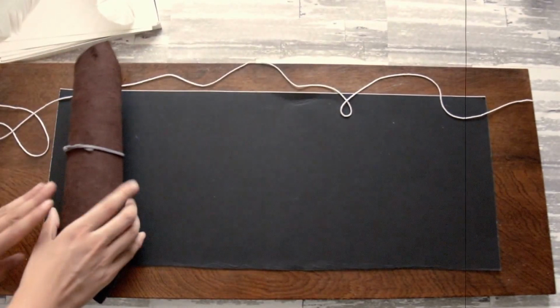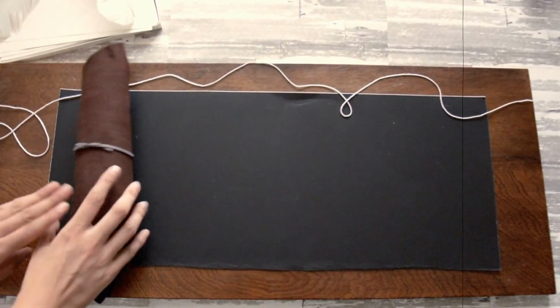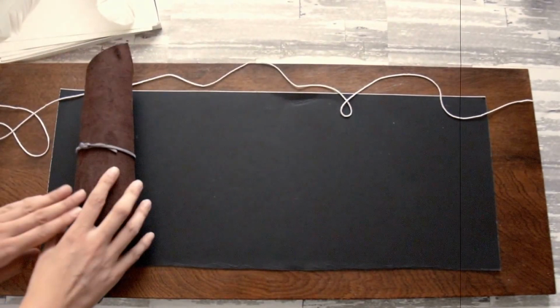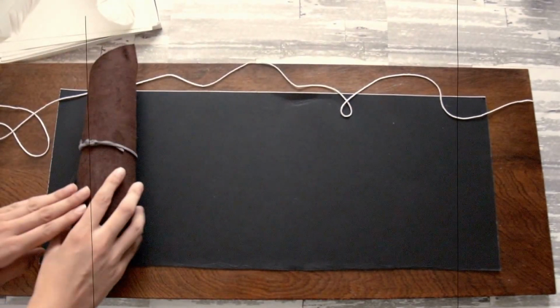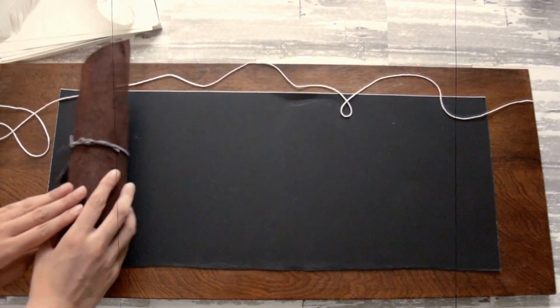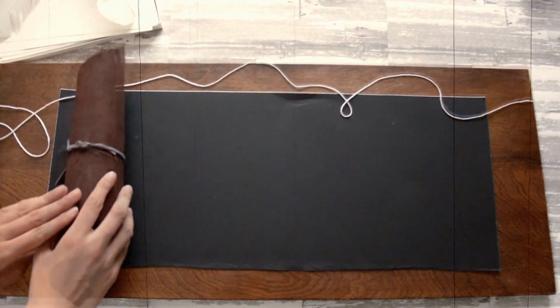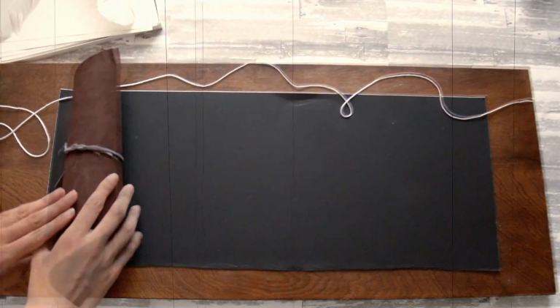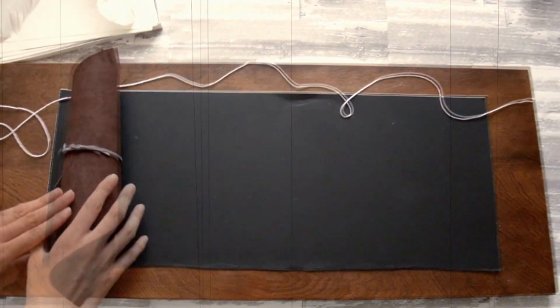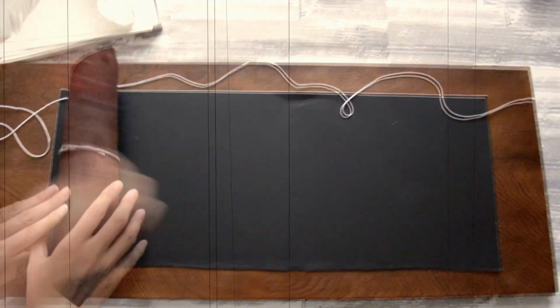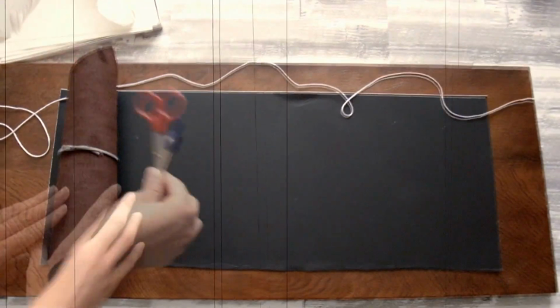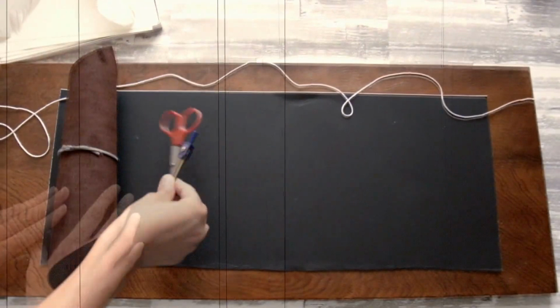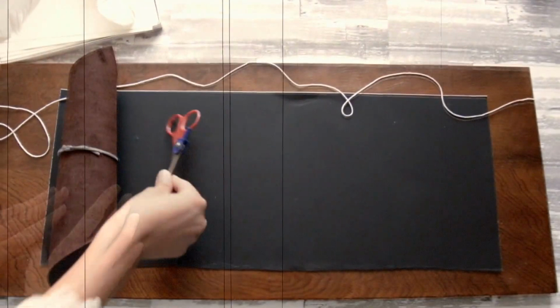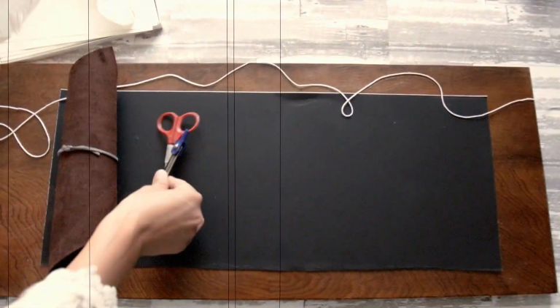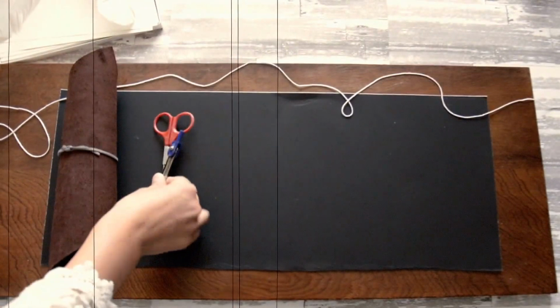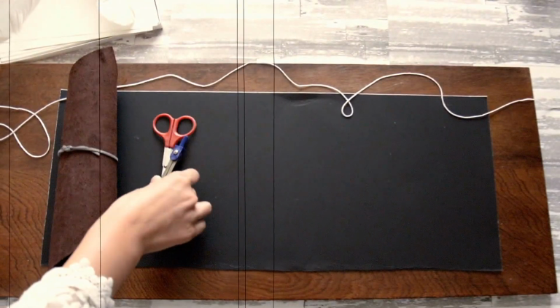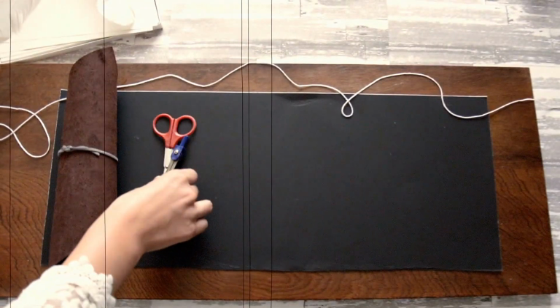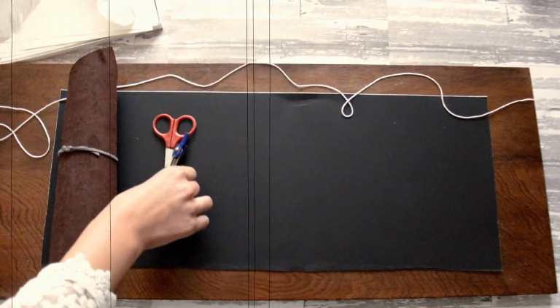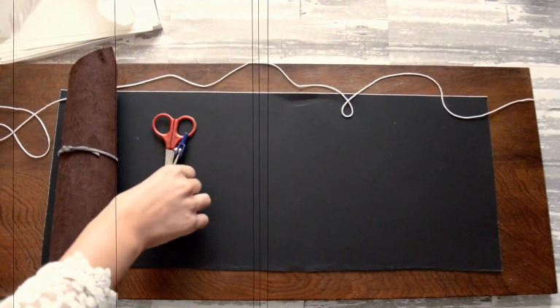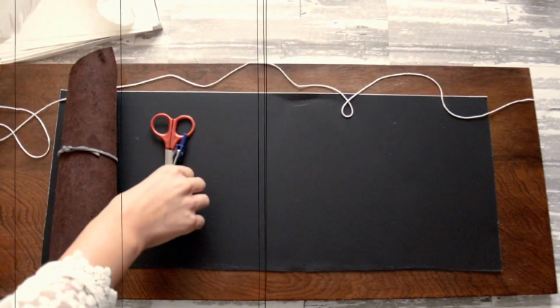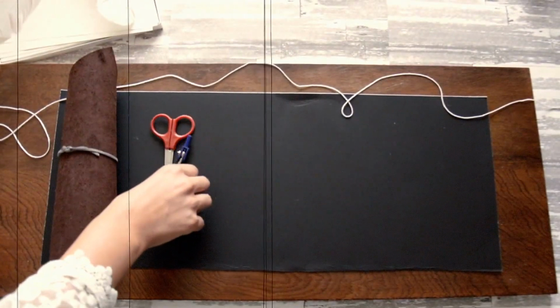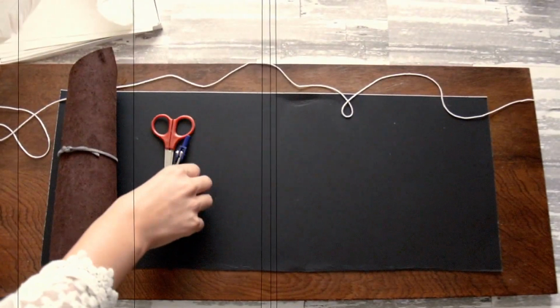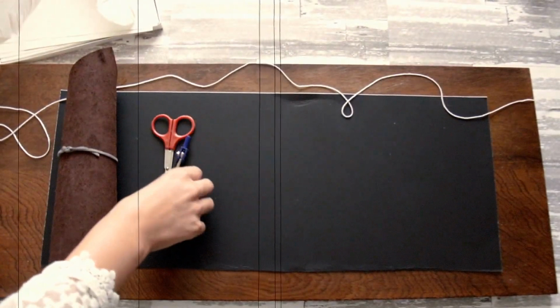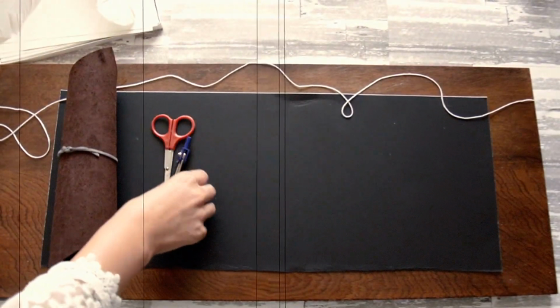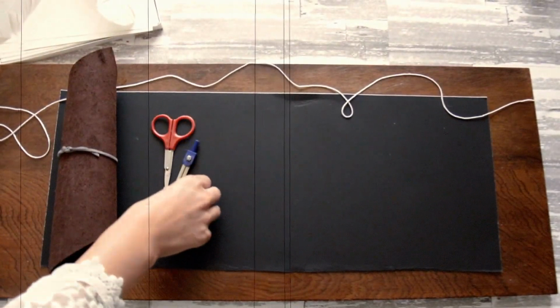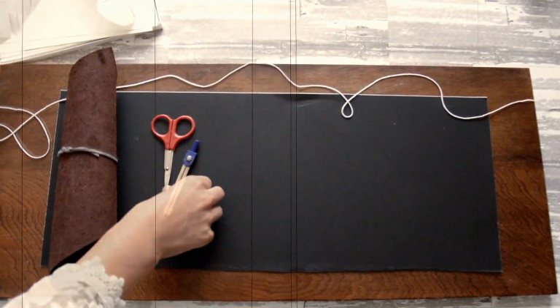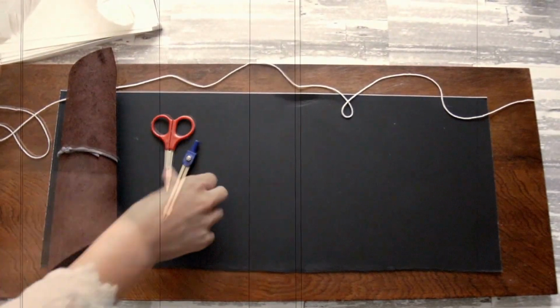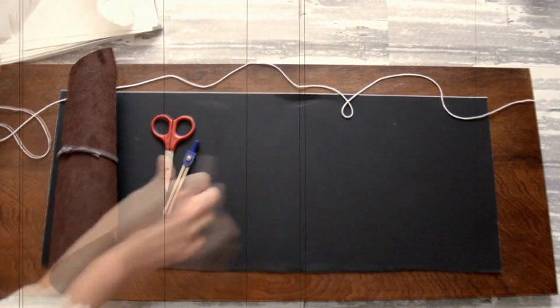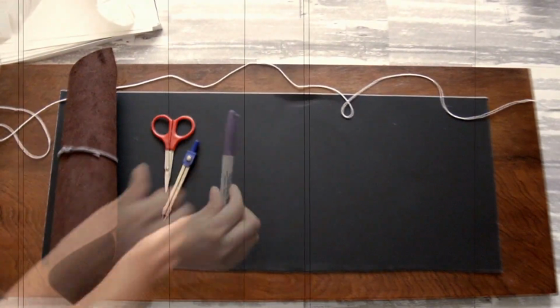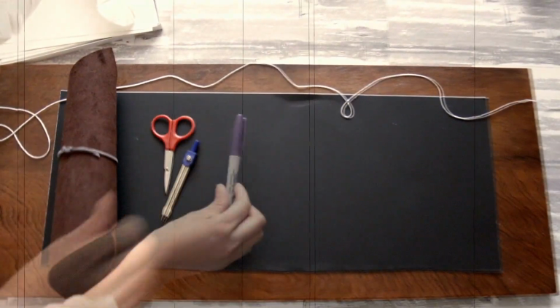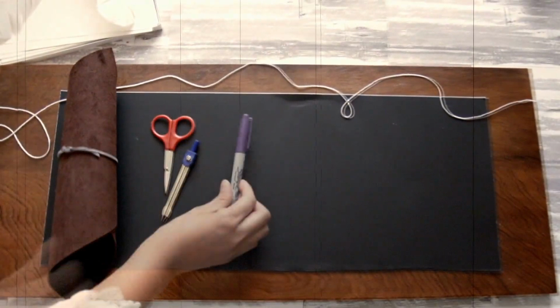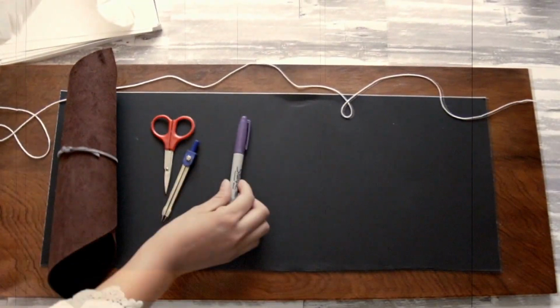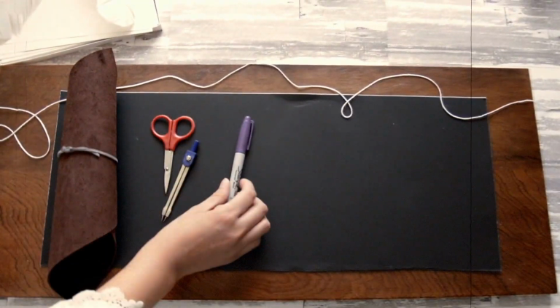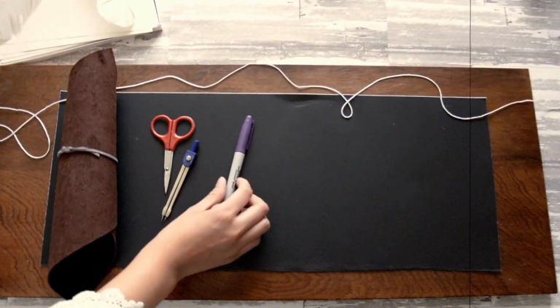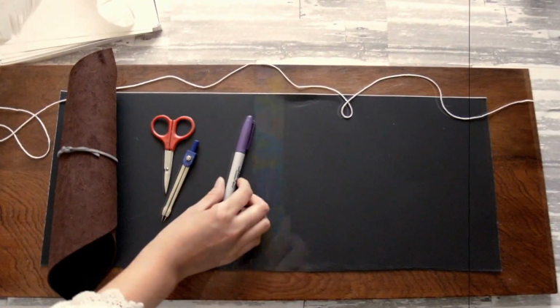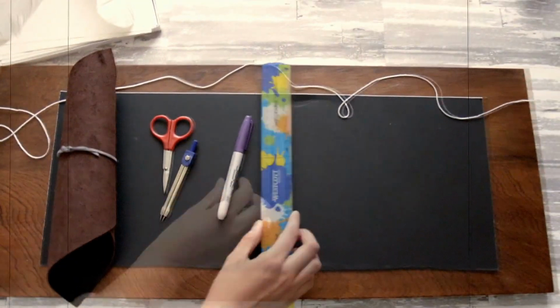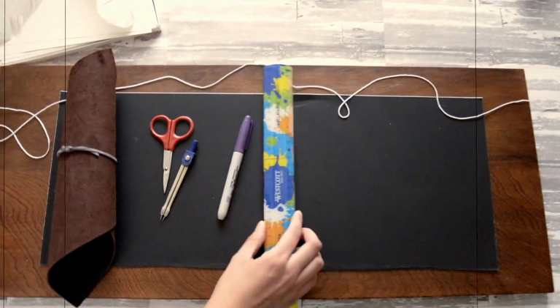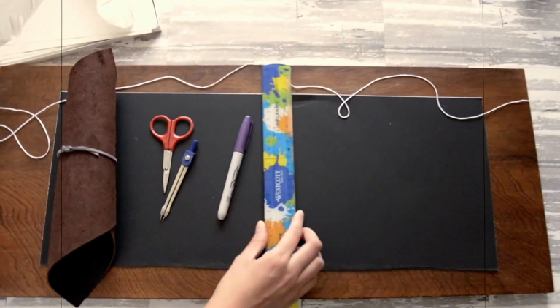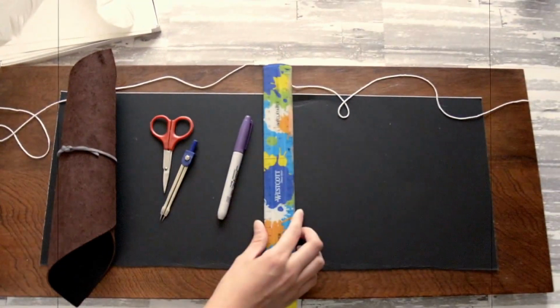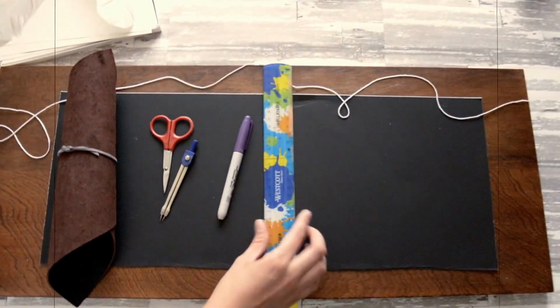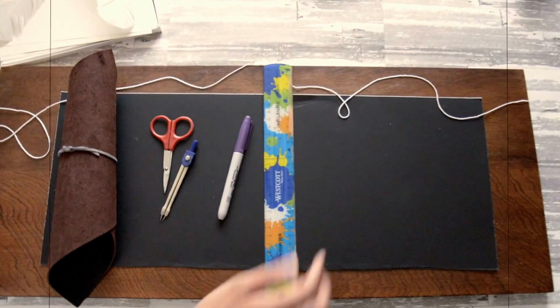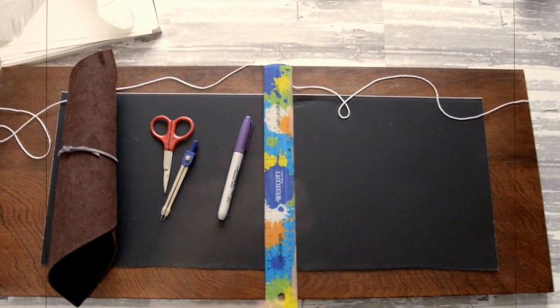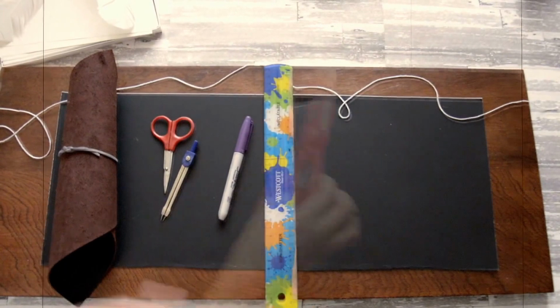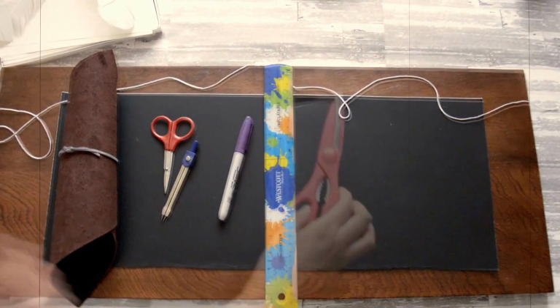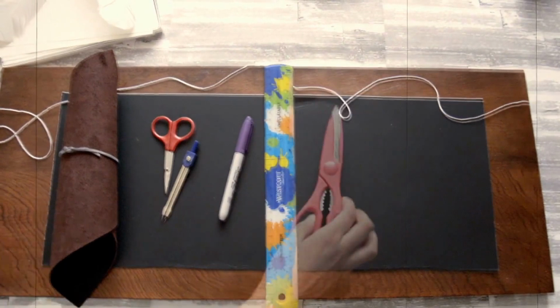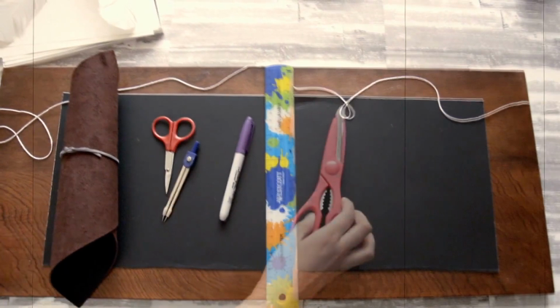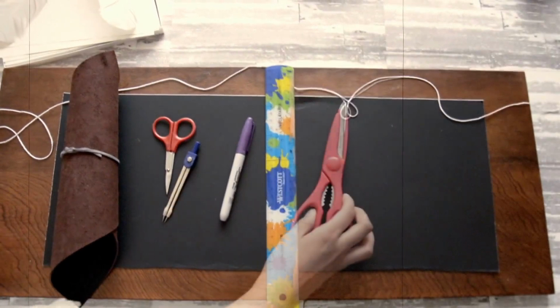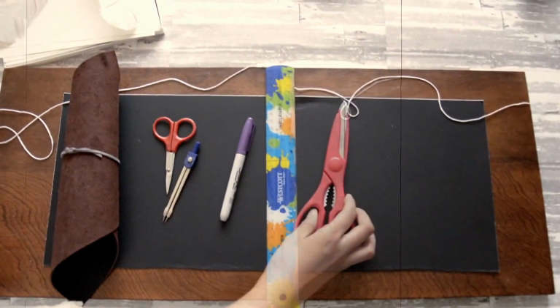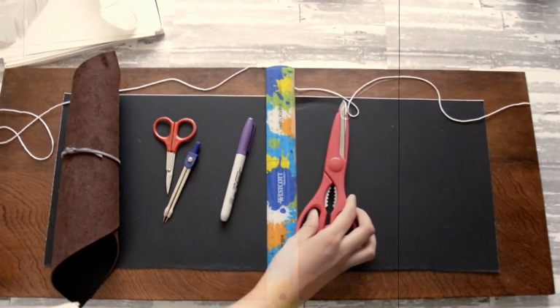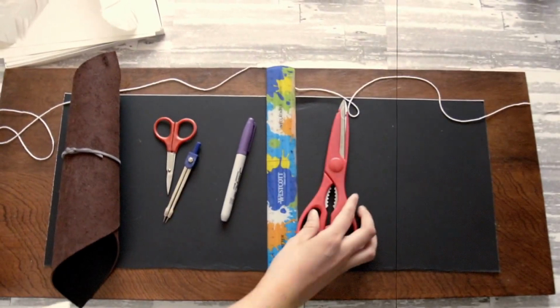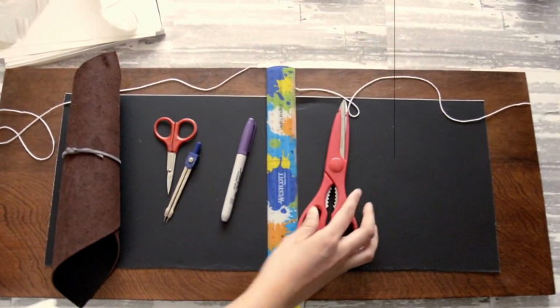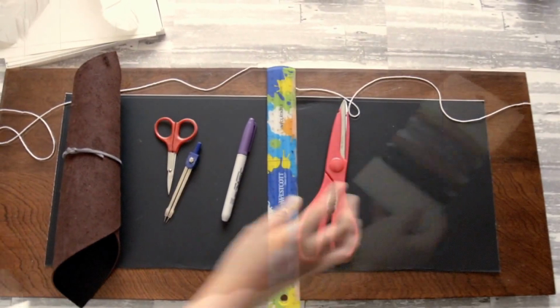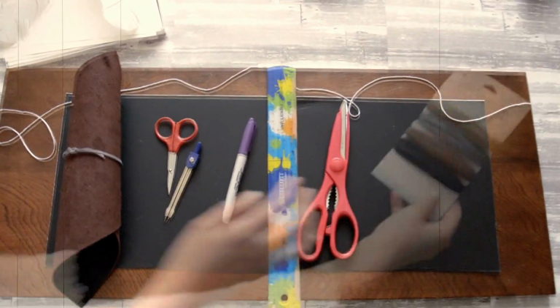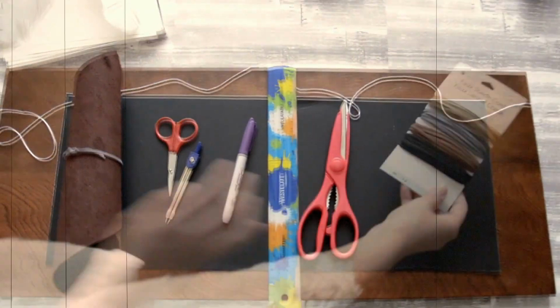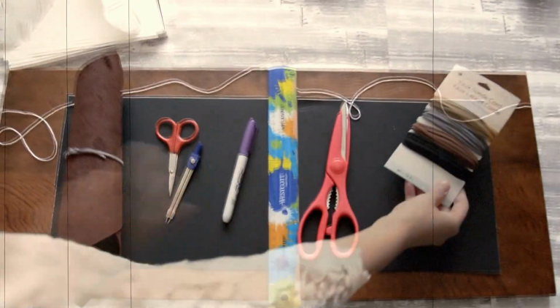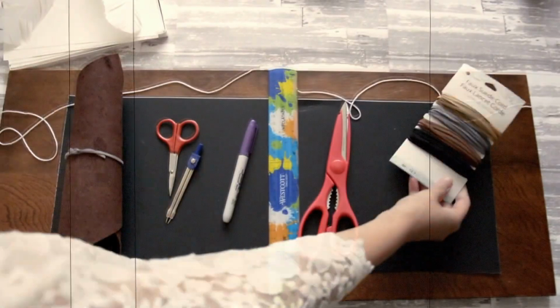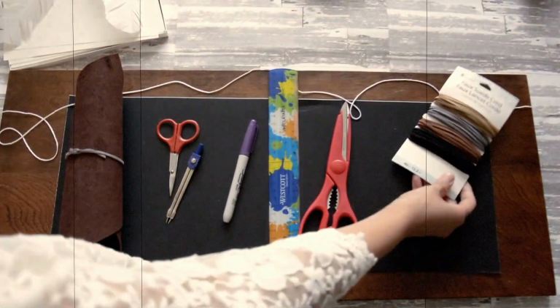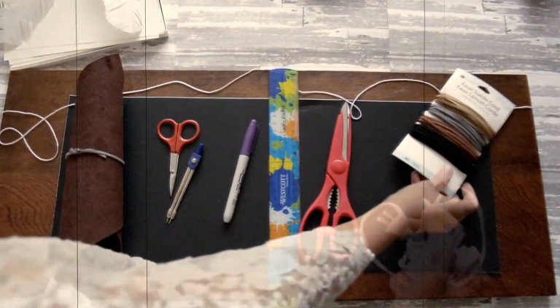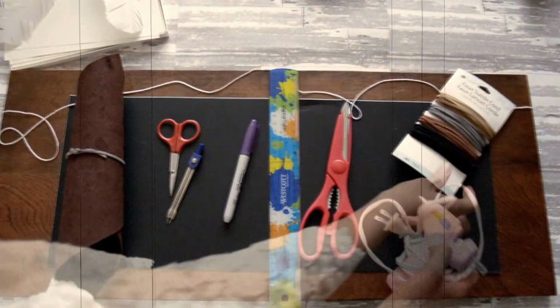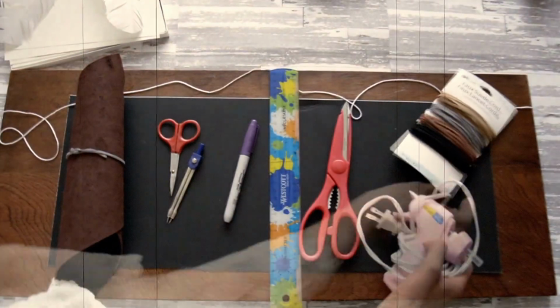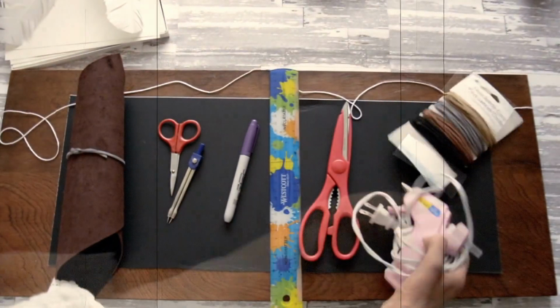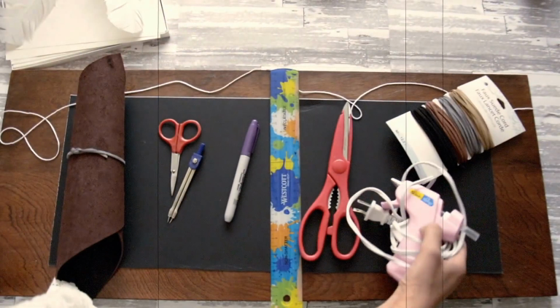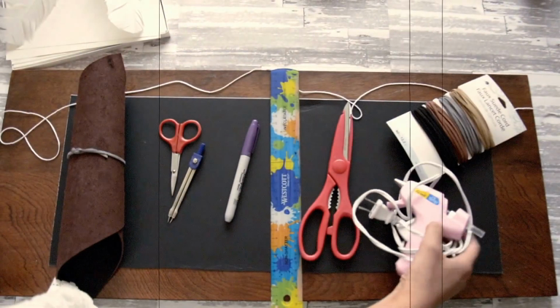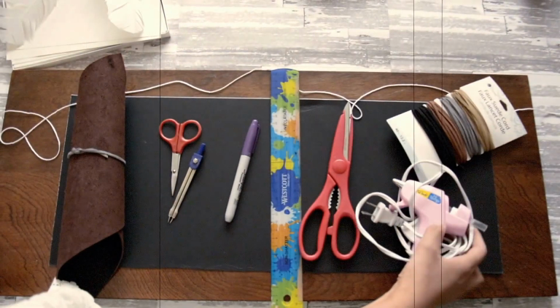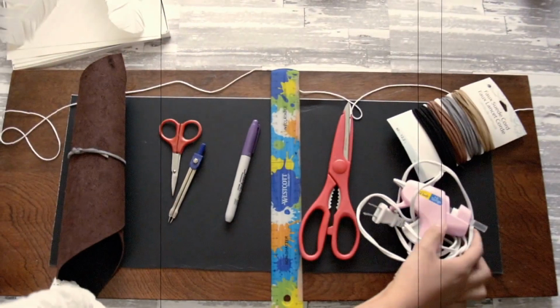Alright guys, so for supplies for this project, I'm going to link everything in the description box below just so you can see the list right there.